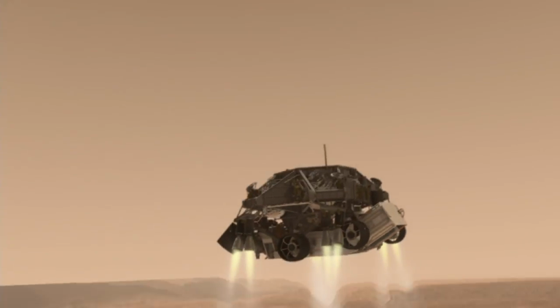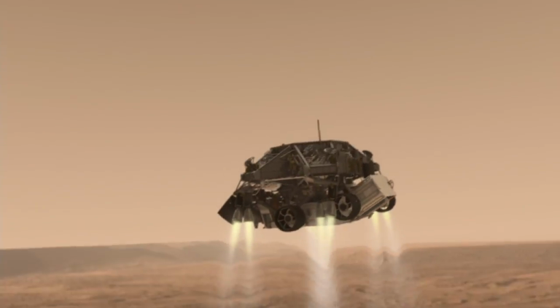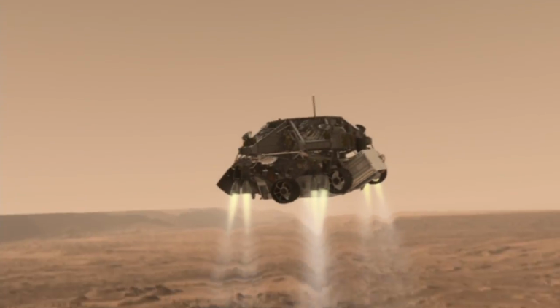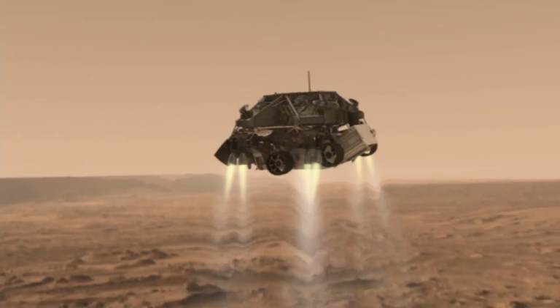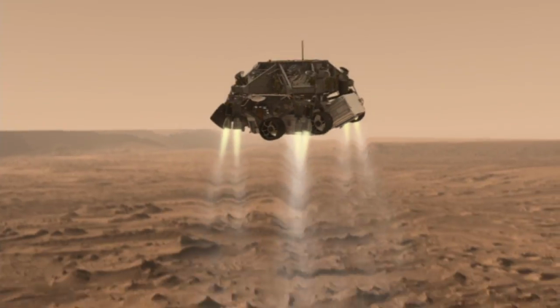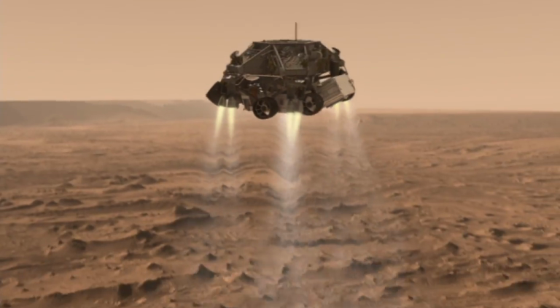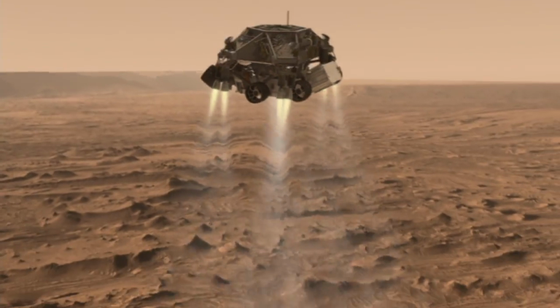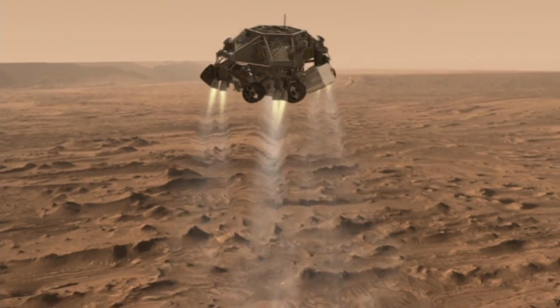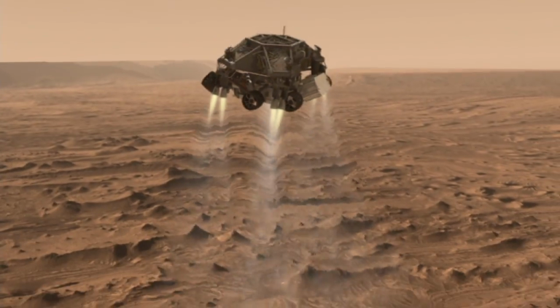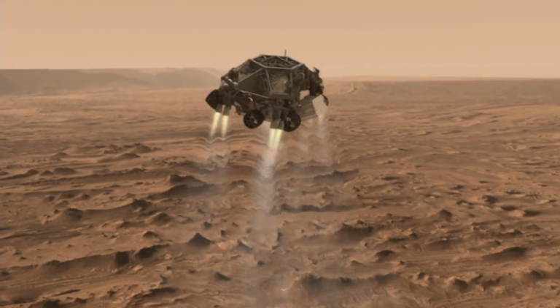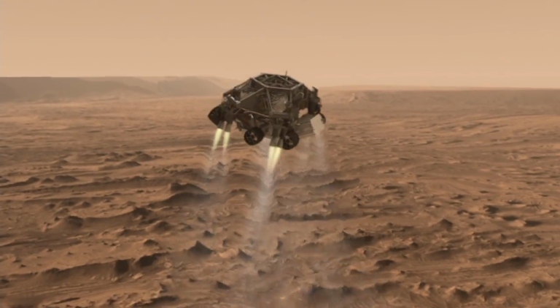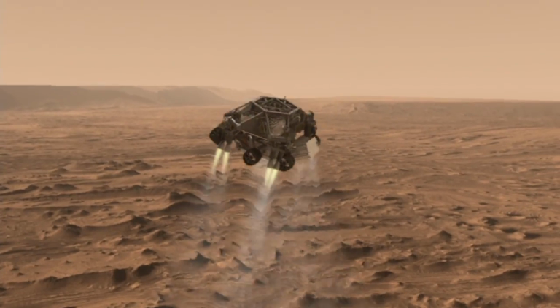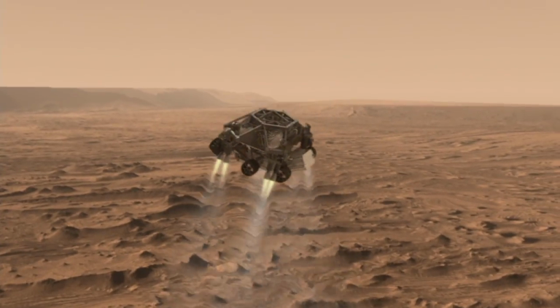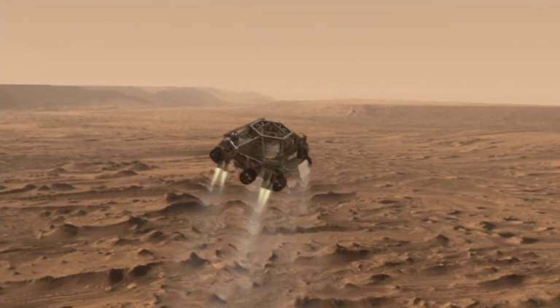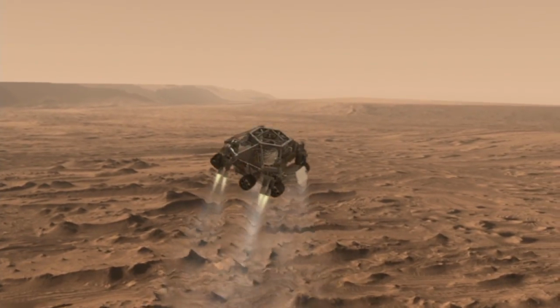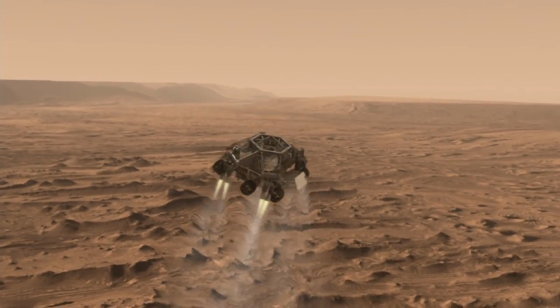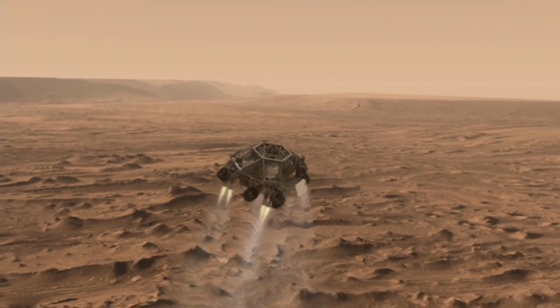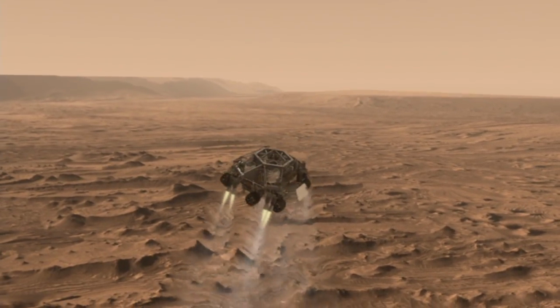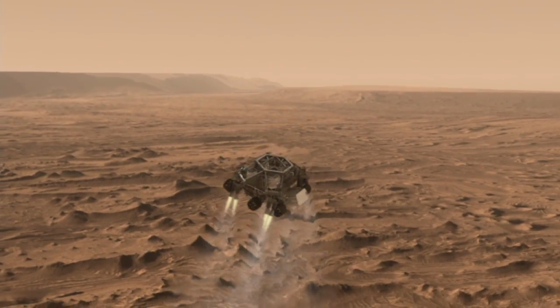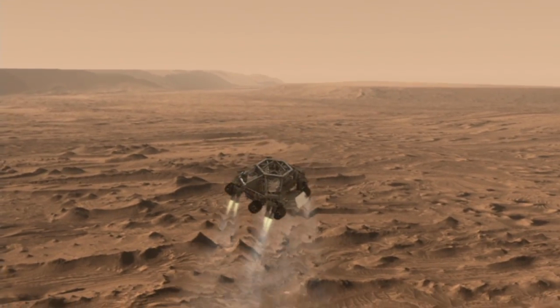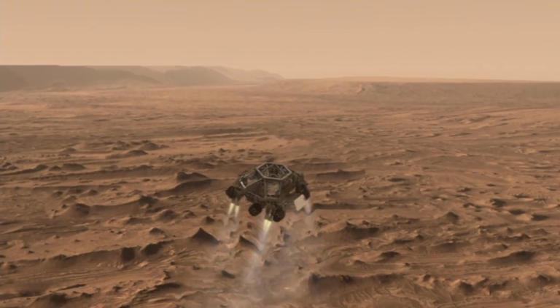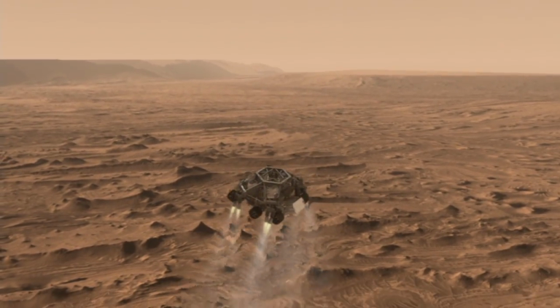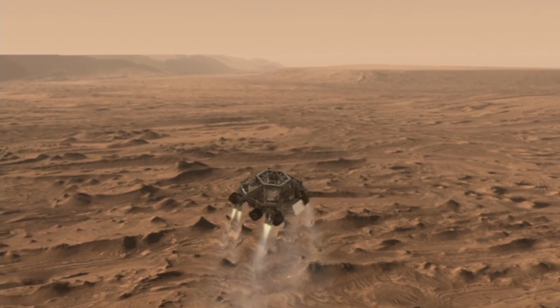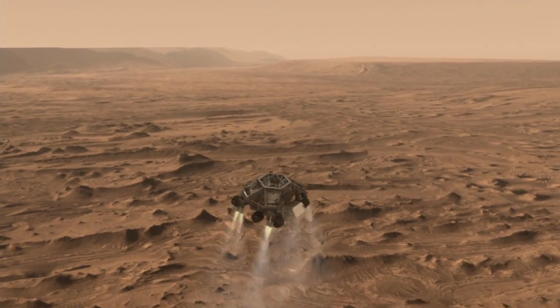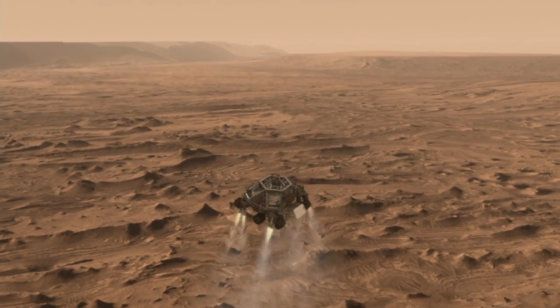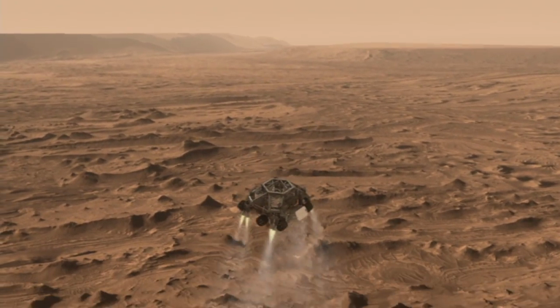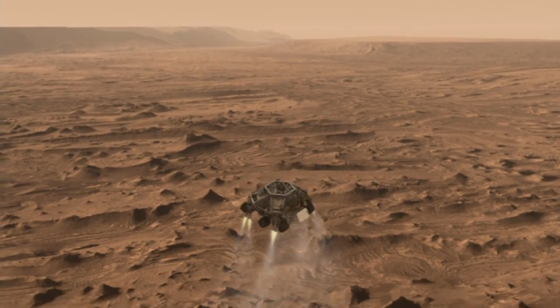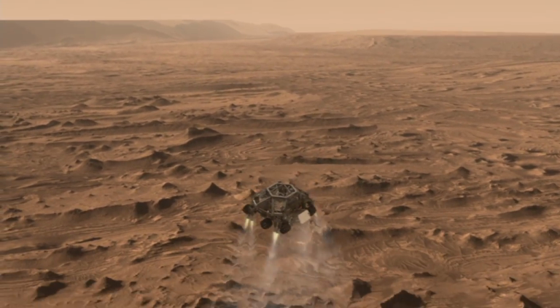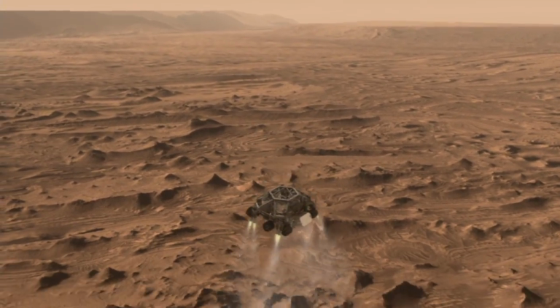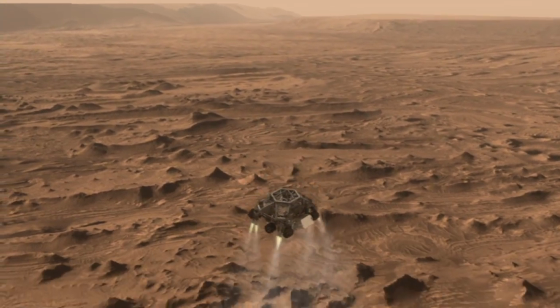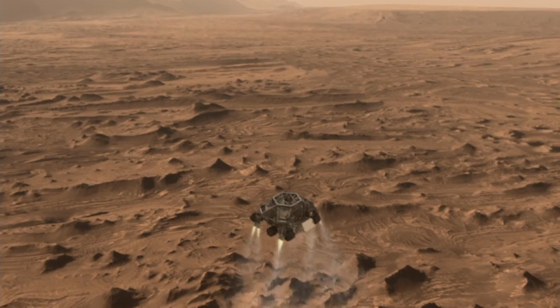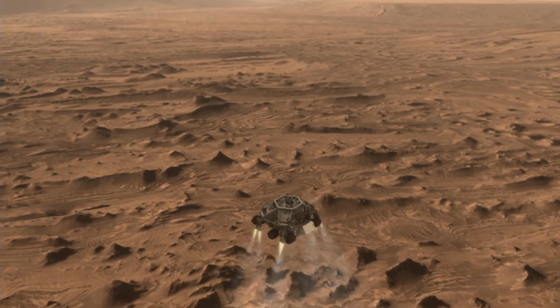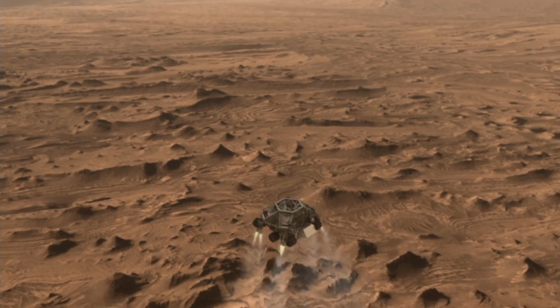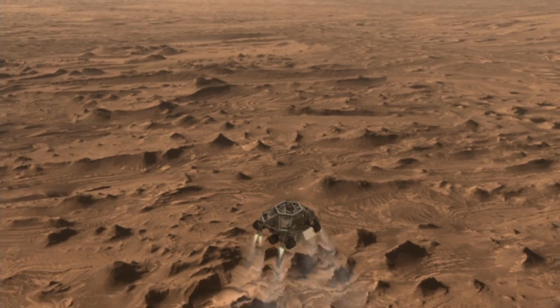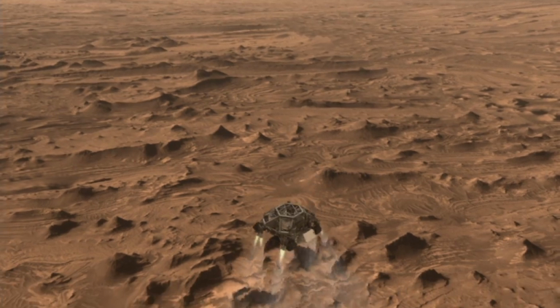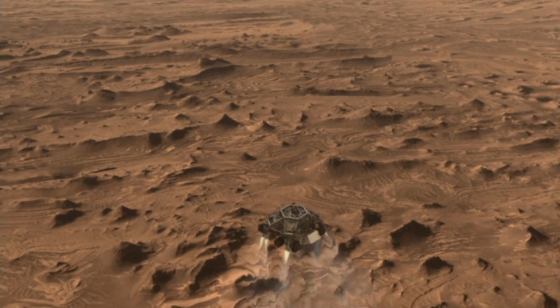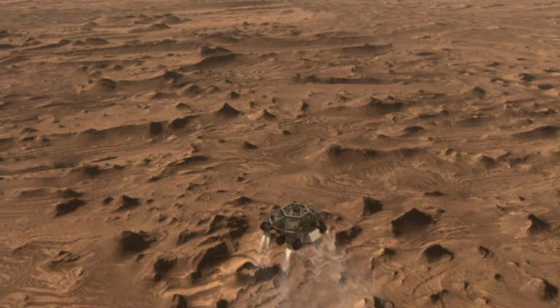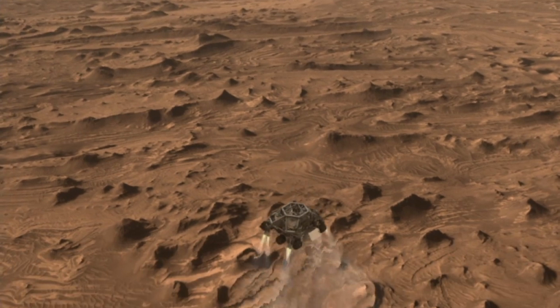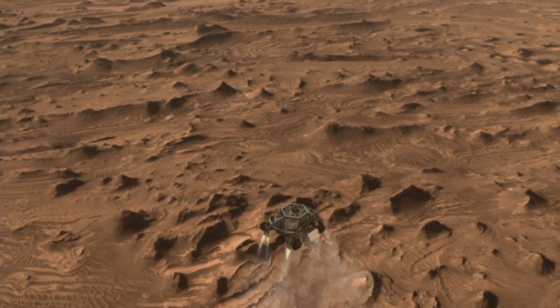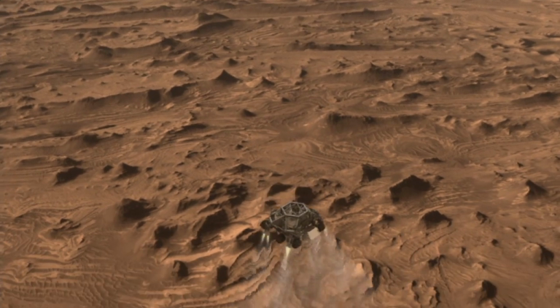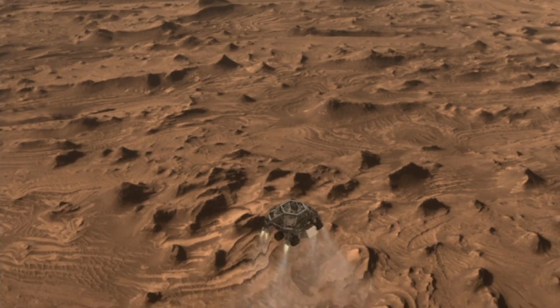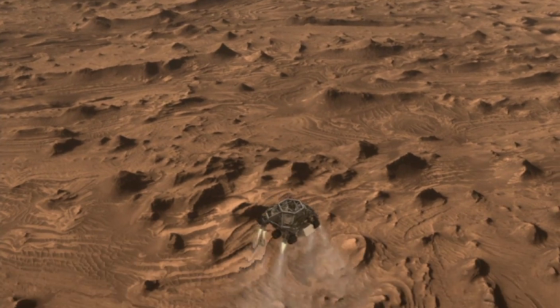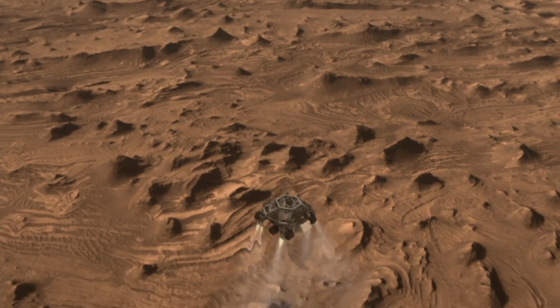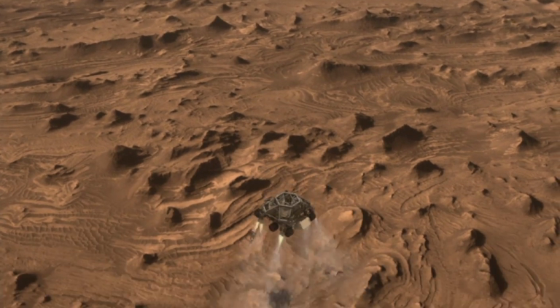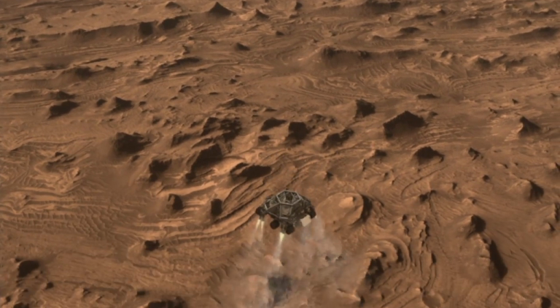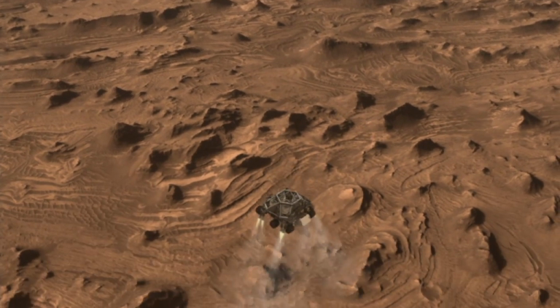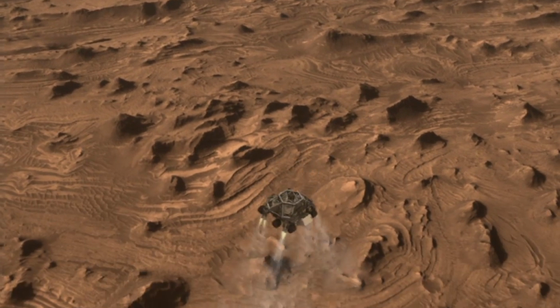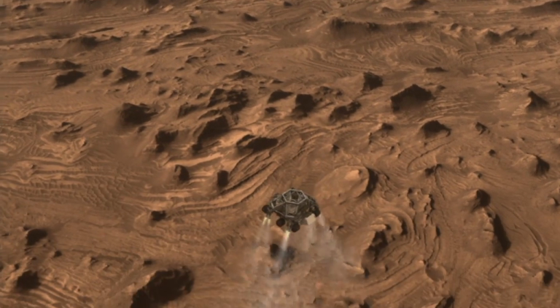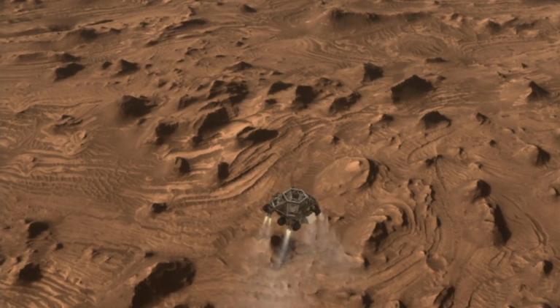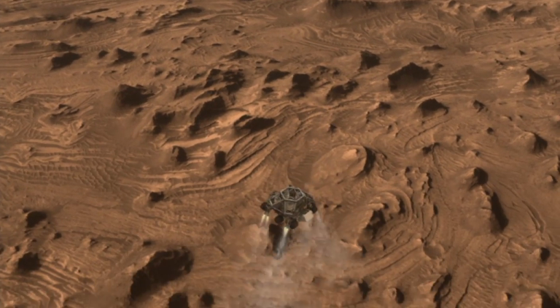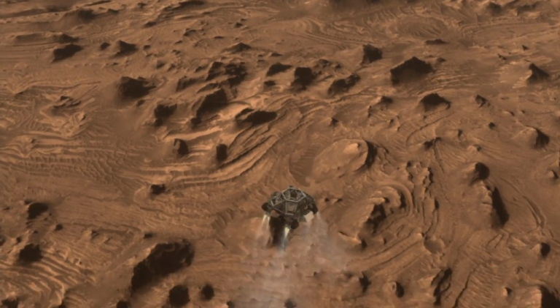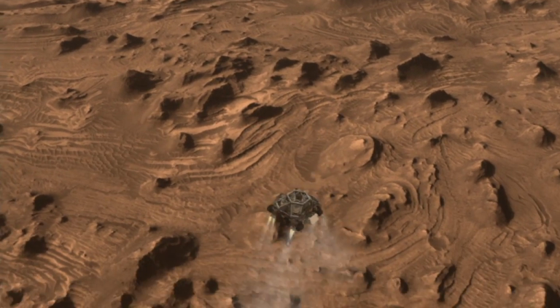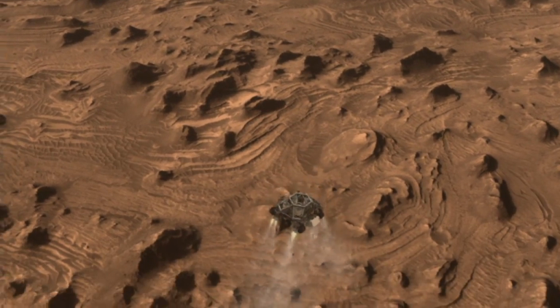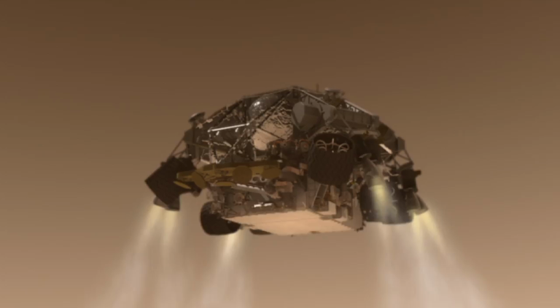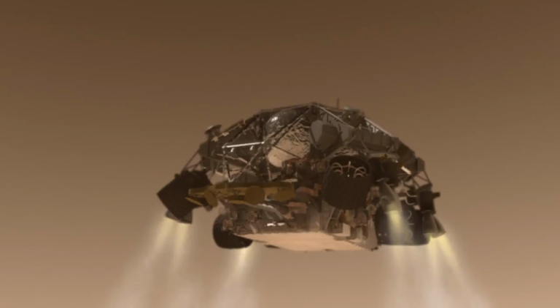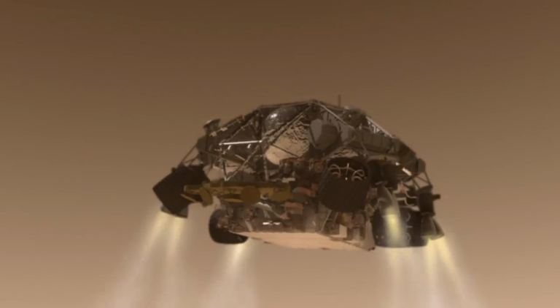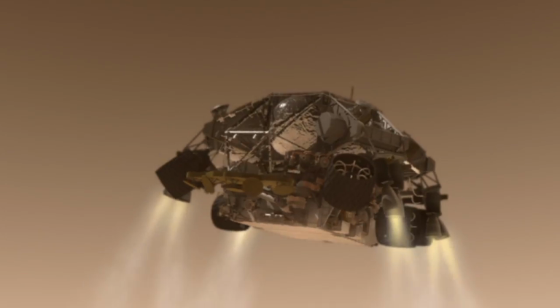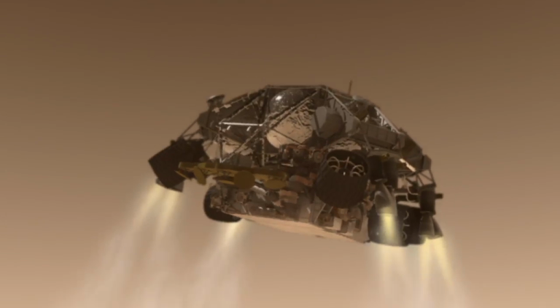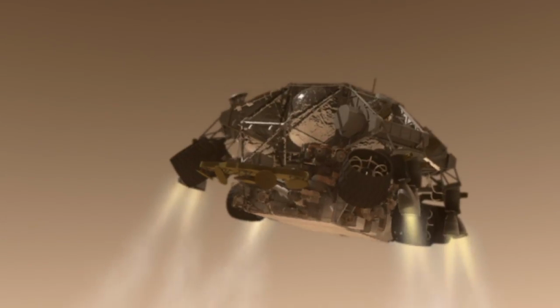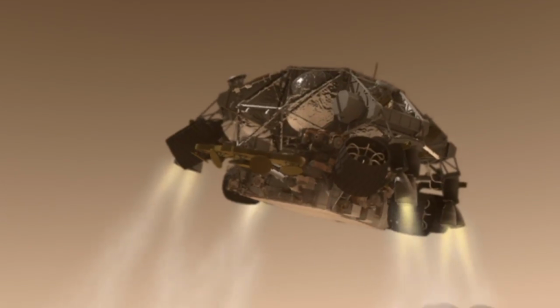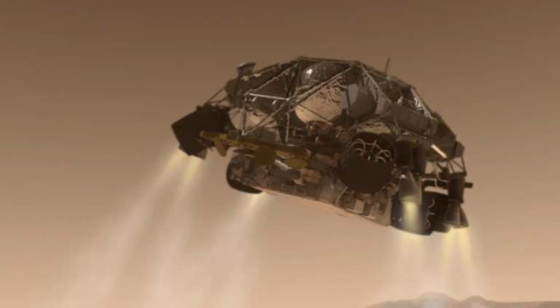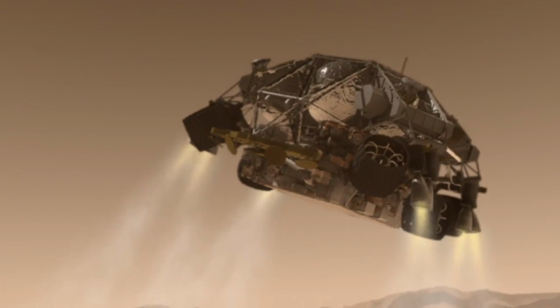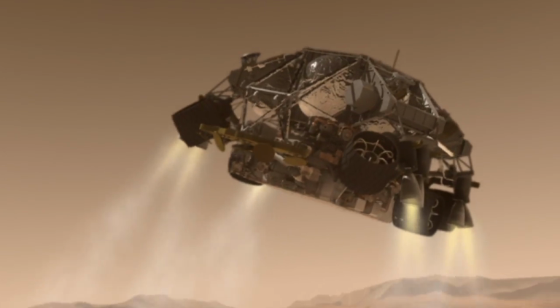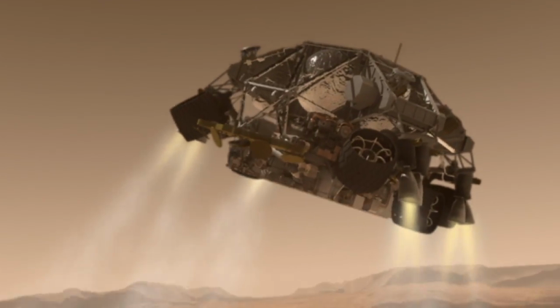Once we've reached an altitude of about 1 mile, the spacecraft drops out of the back shell at about 200 miles per hour. It then fires up the landing engines to slow it down even further.